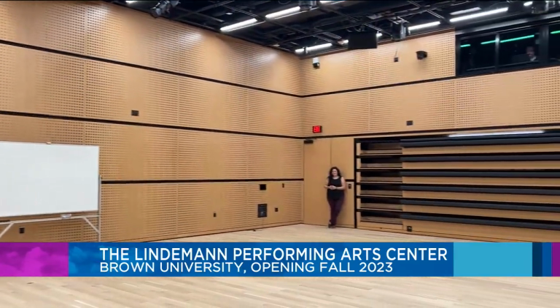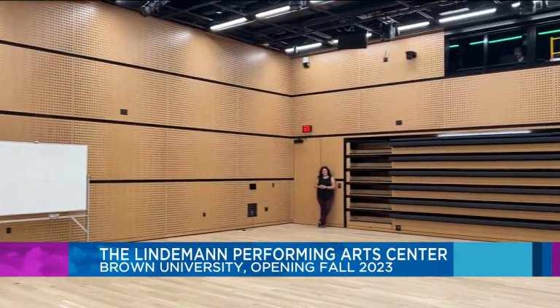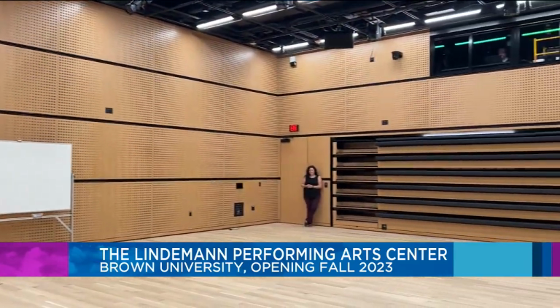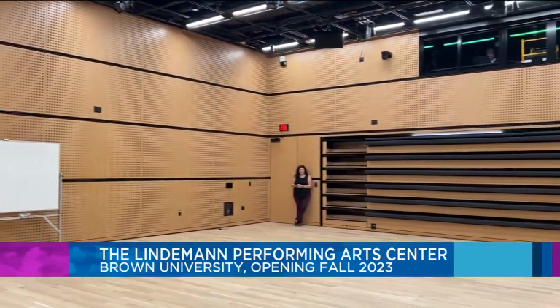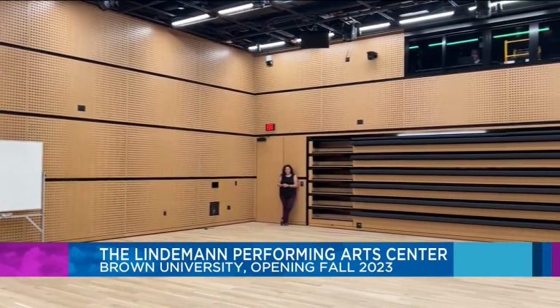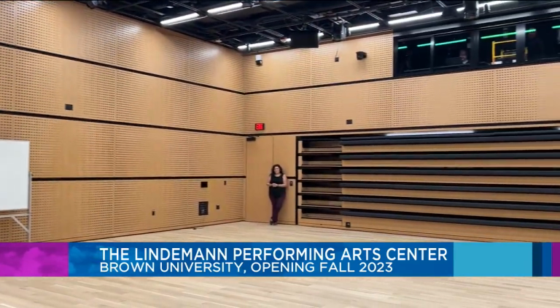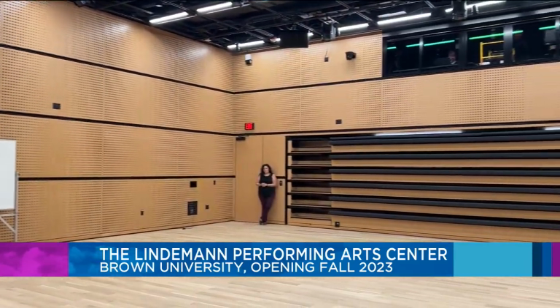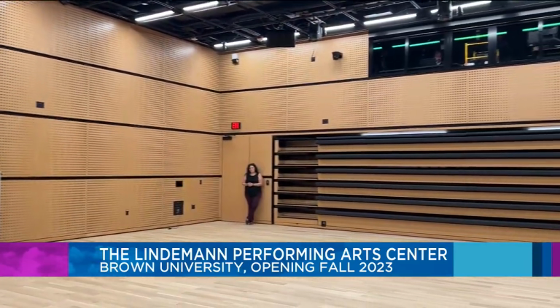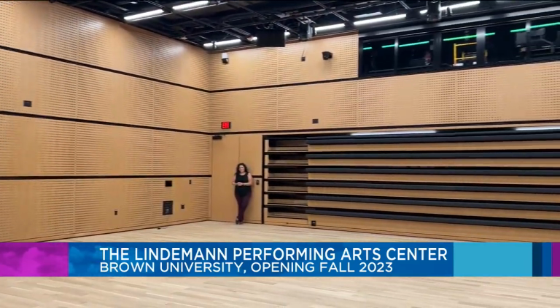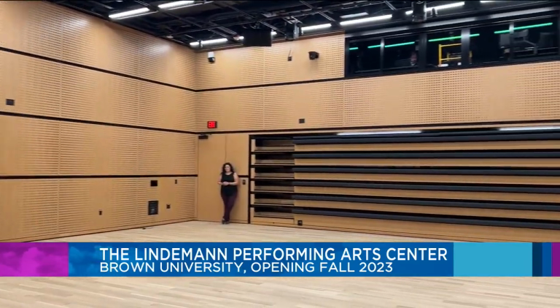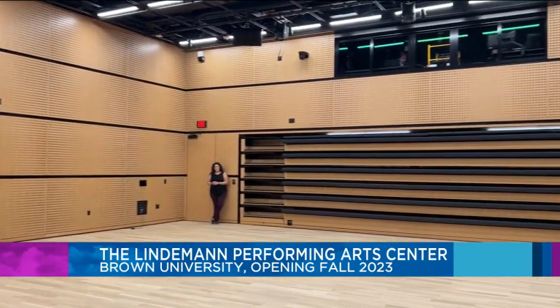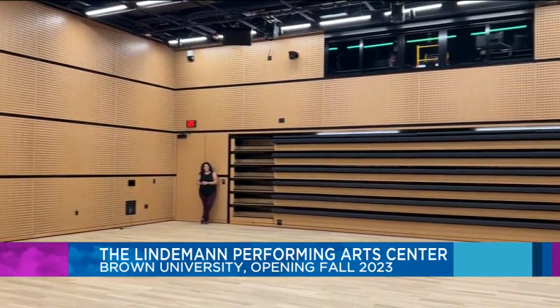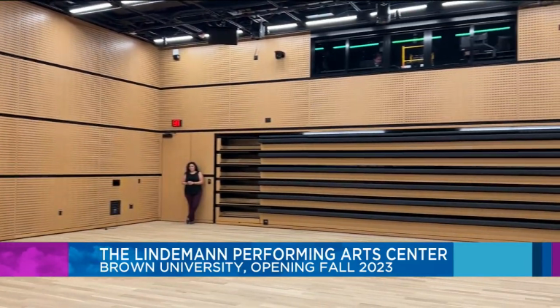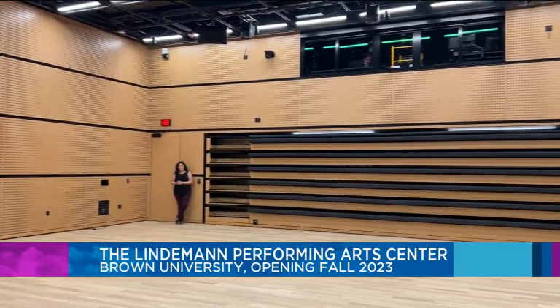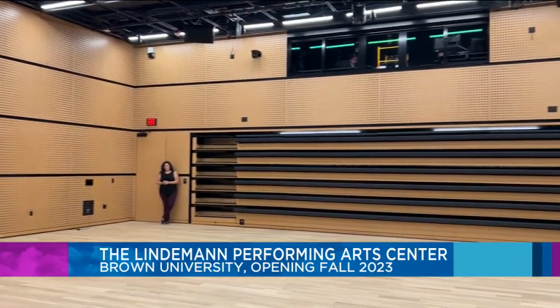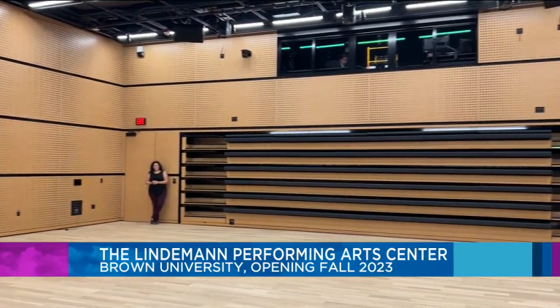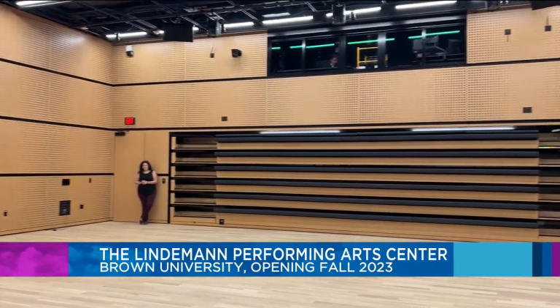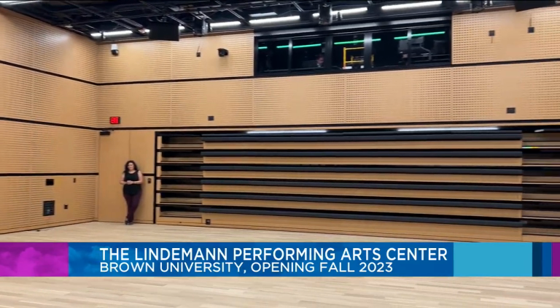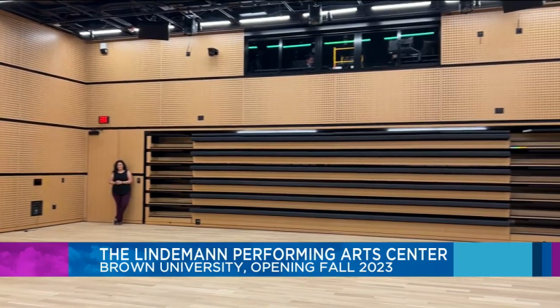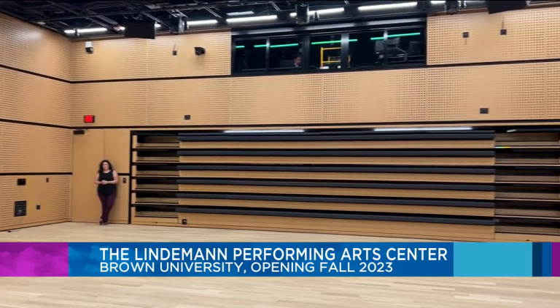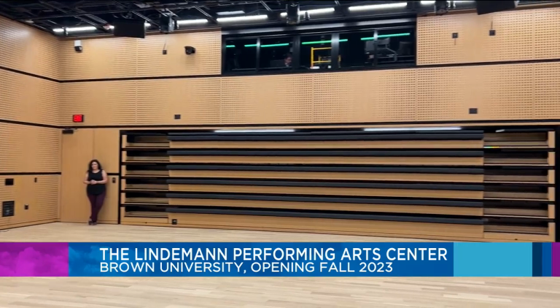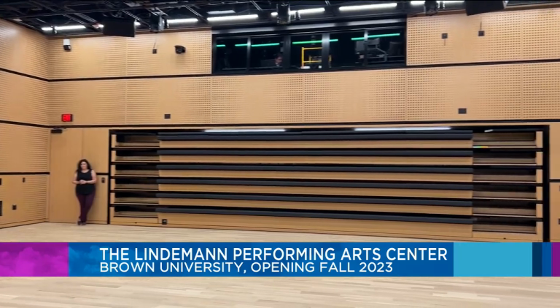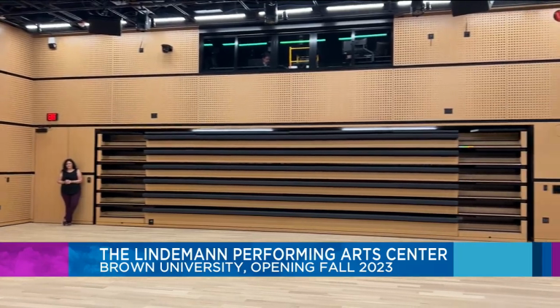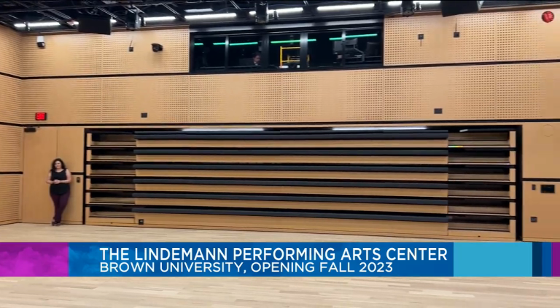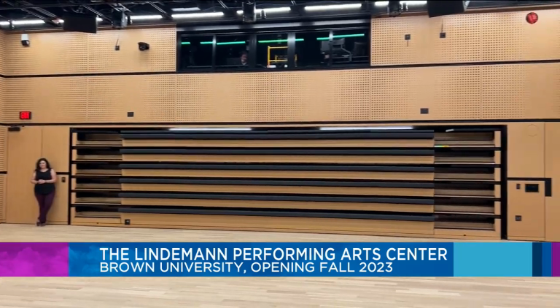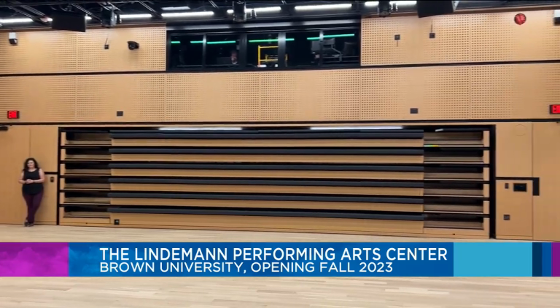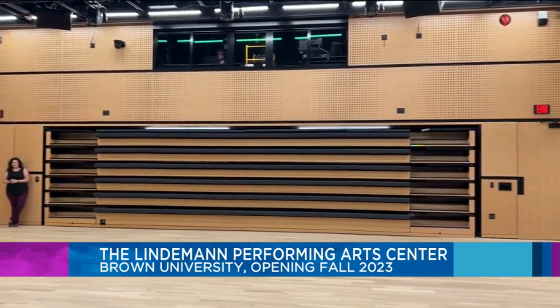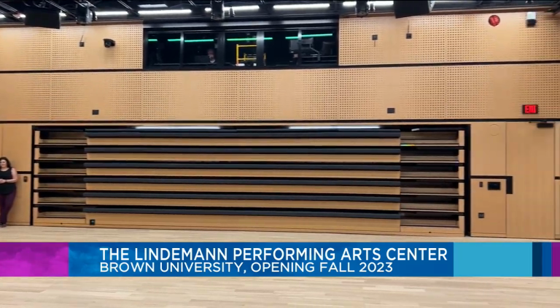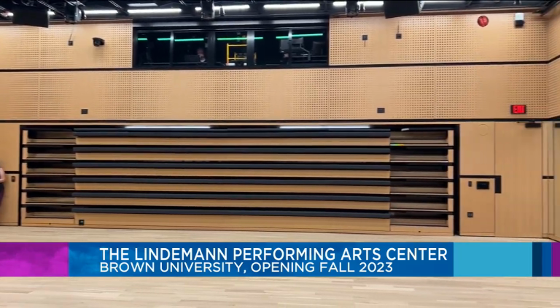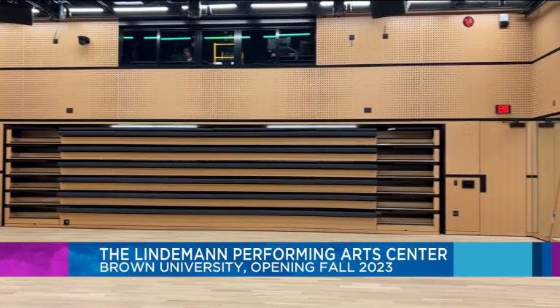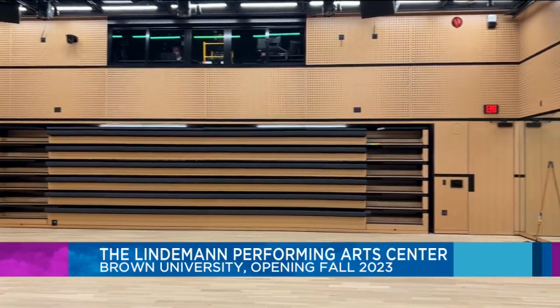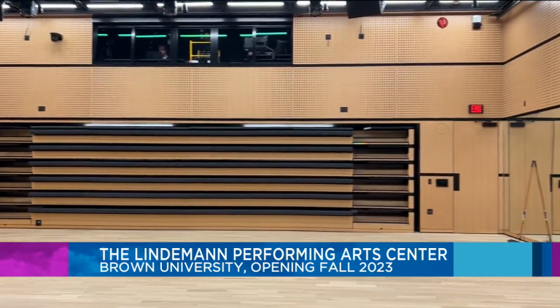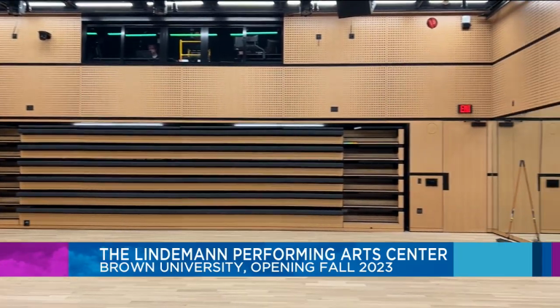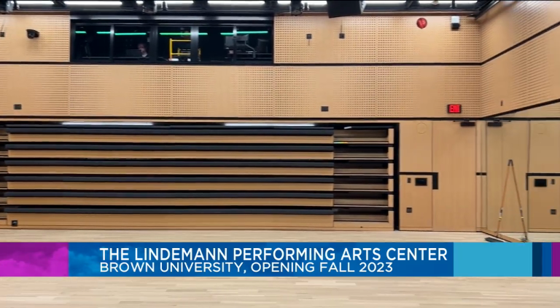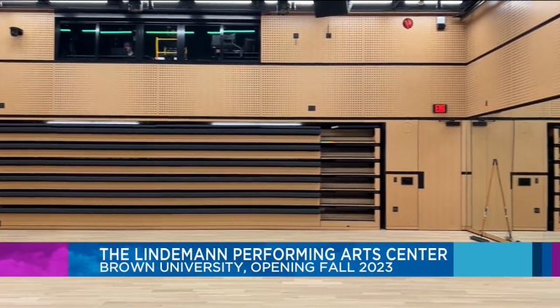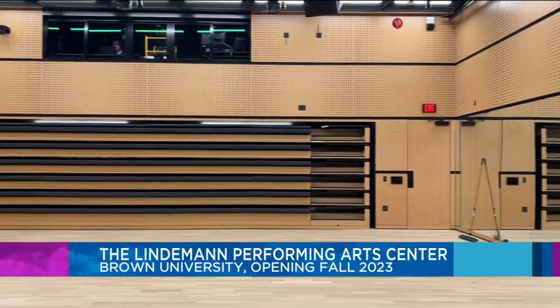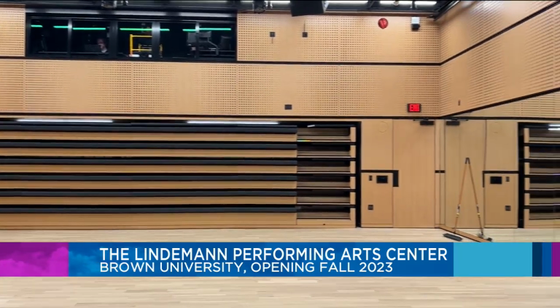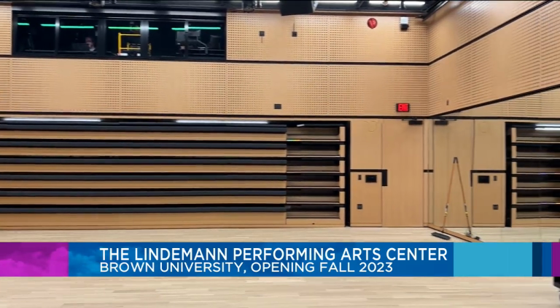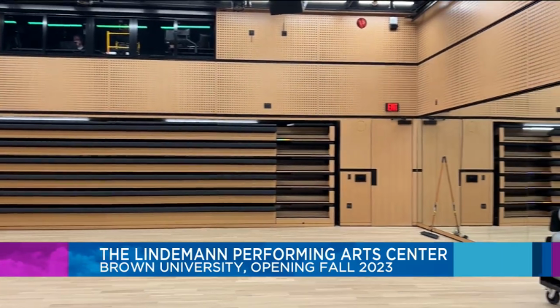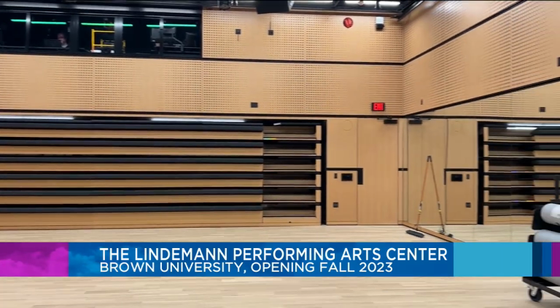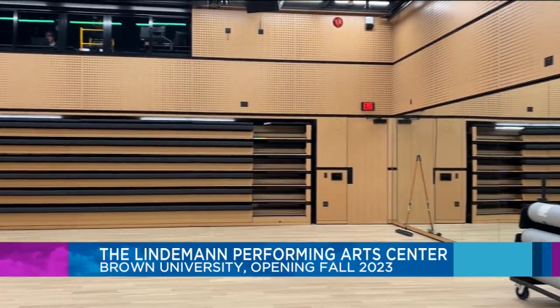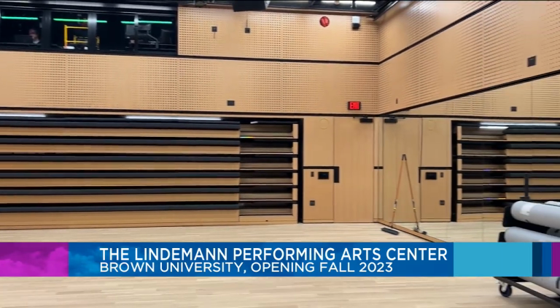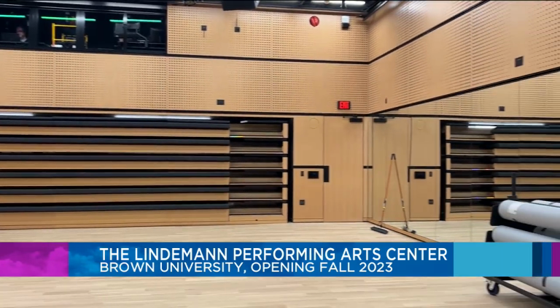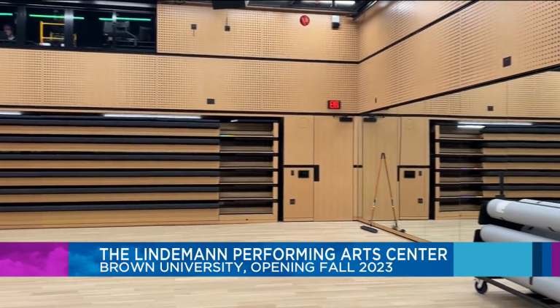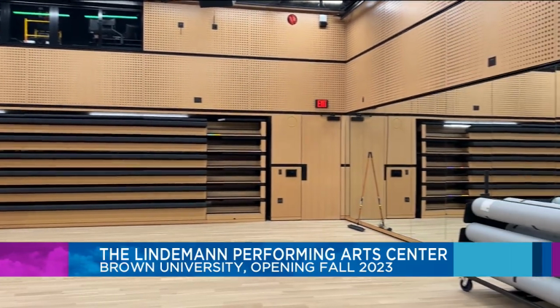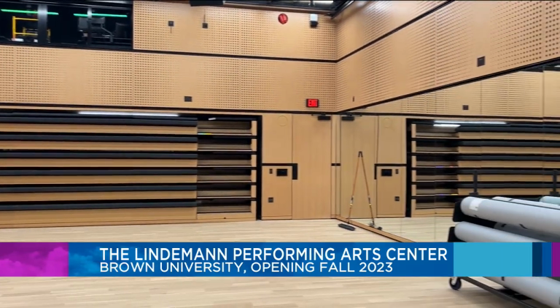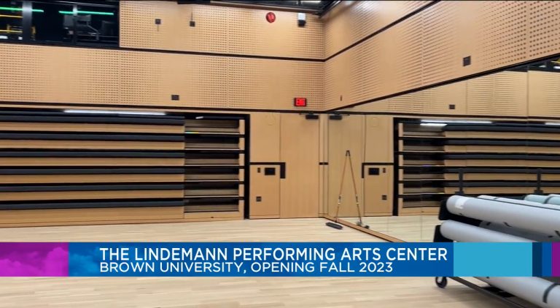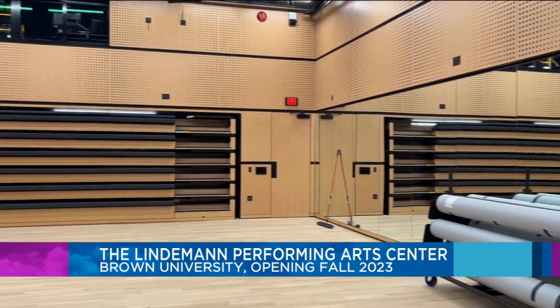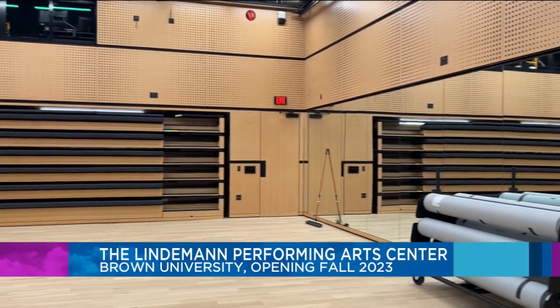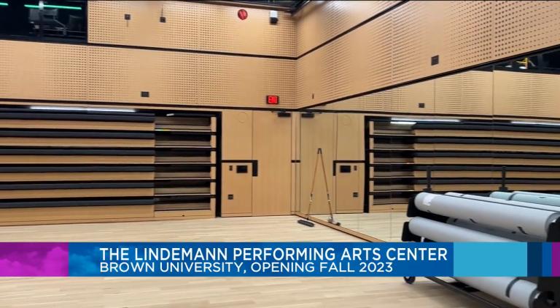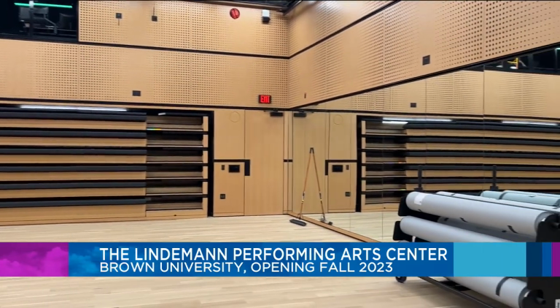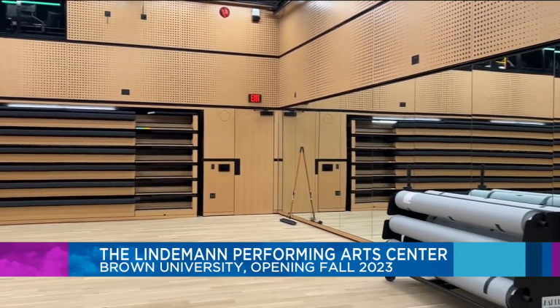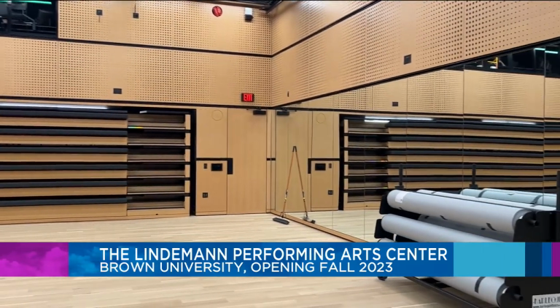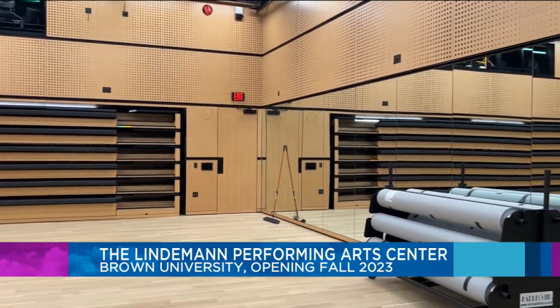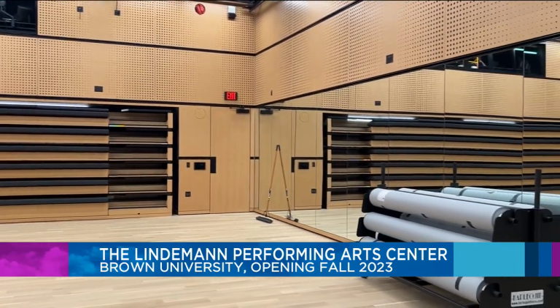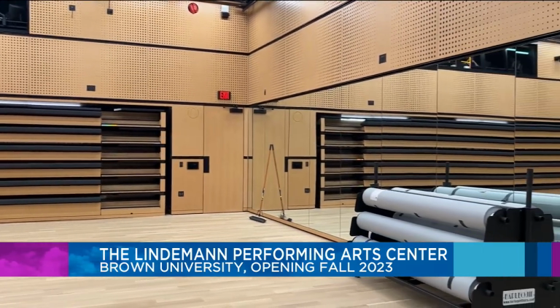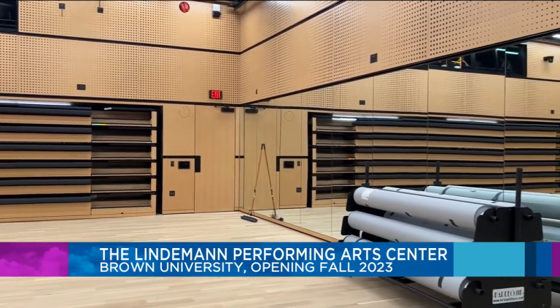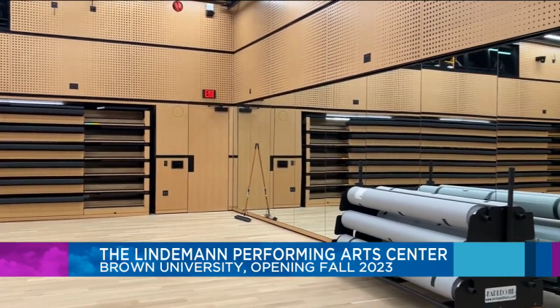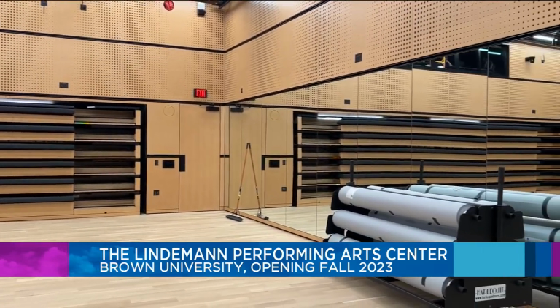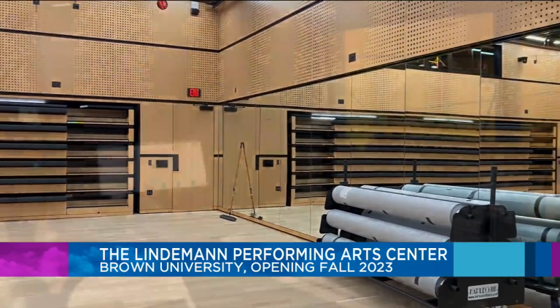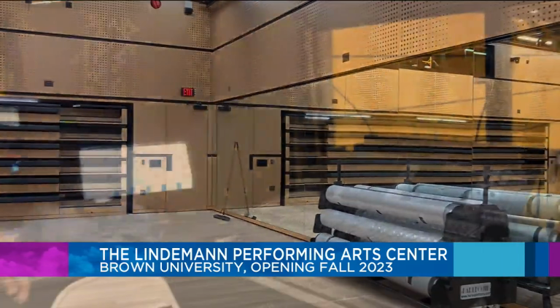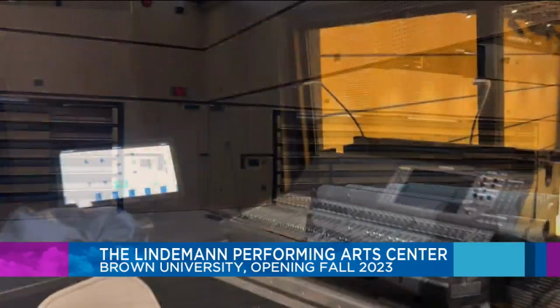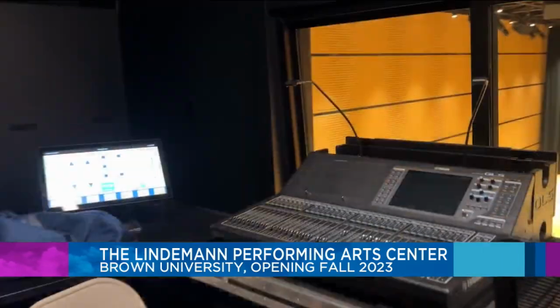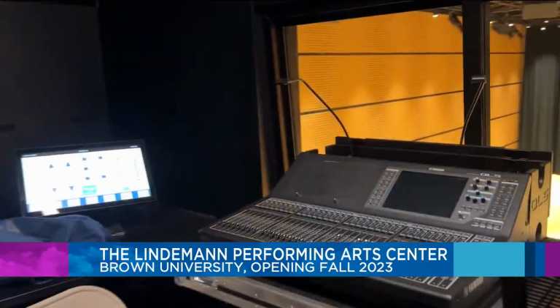The building also has a rehearsal hall the size of the stage above it, a performance lab, movement lab, practice rooms, and communal space.